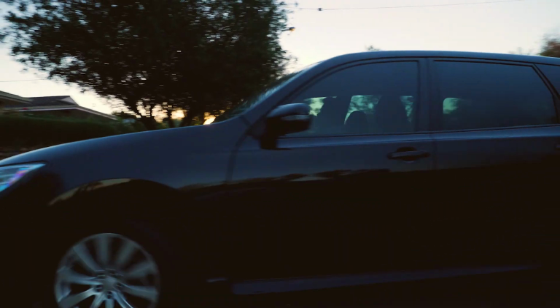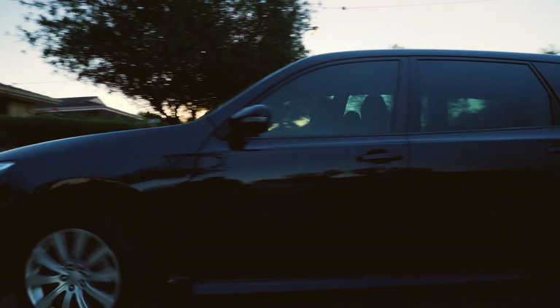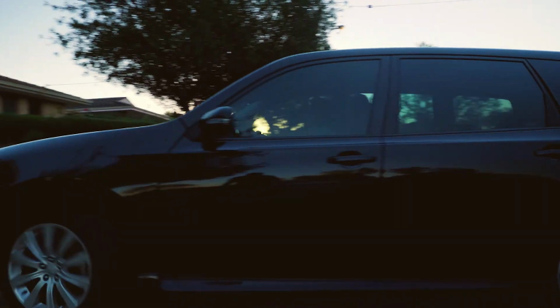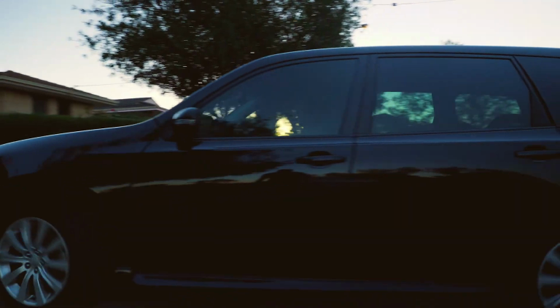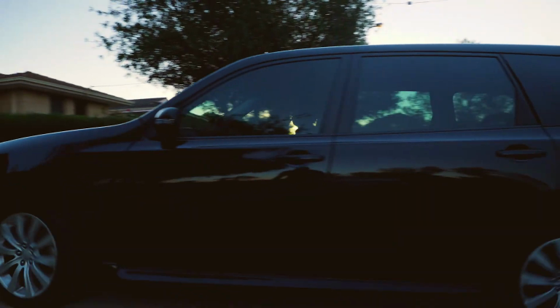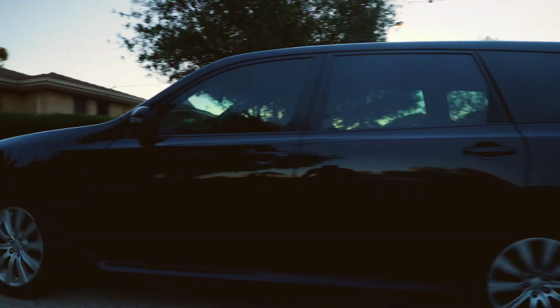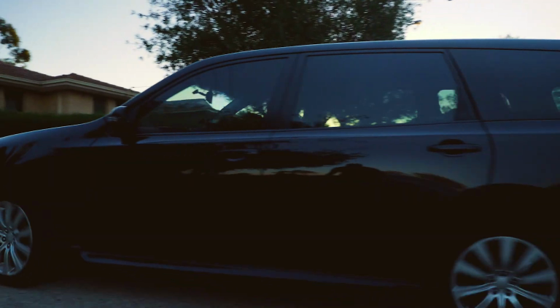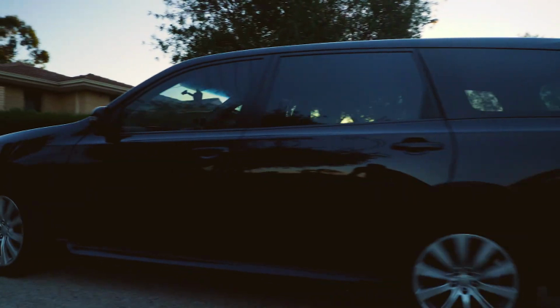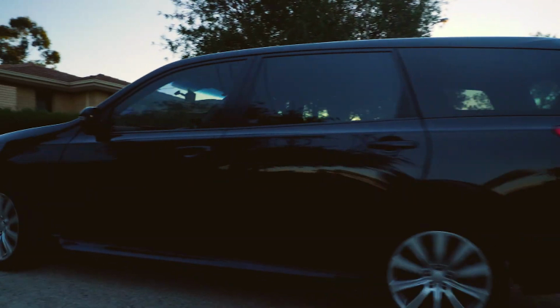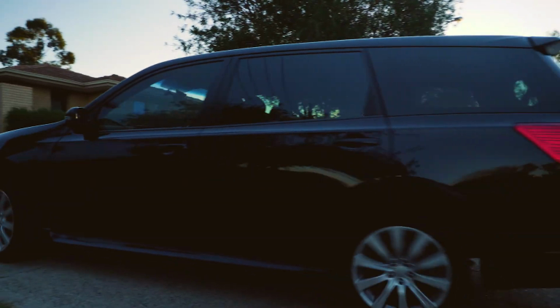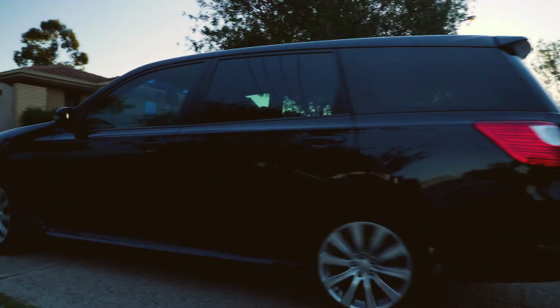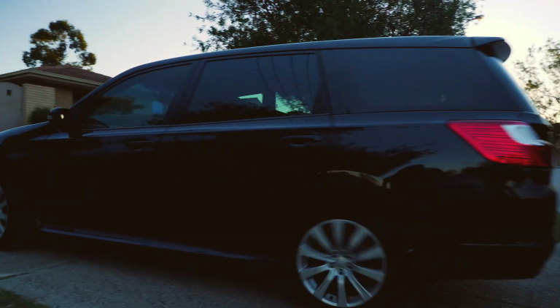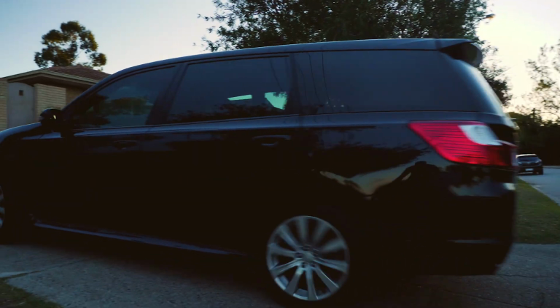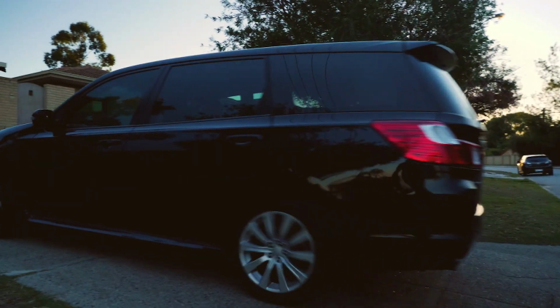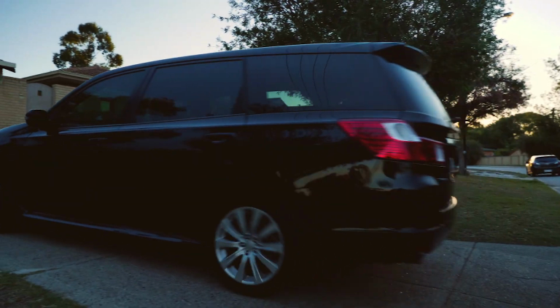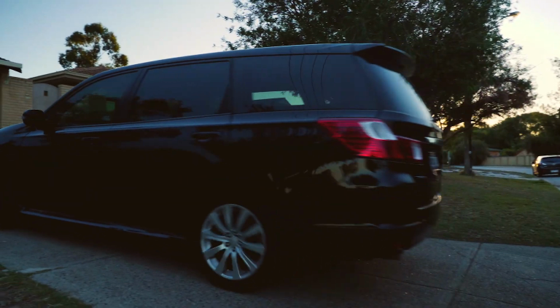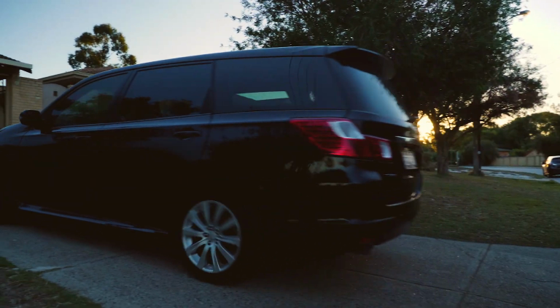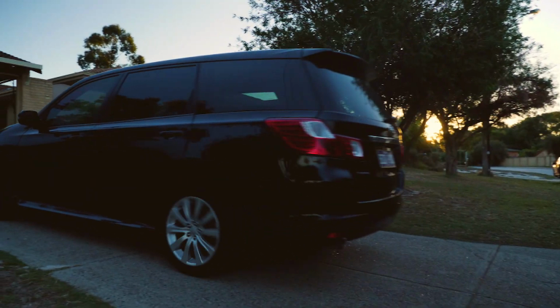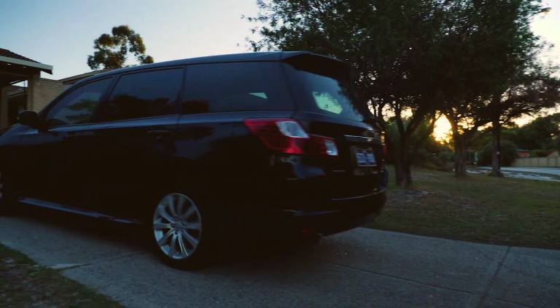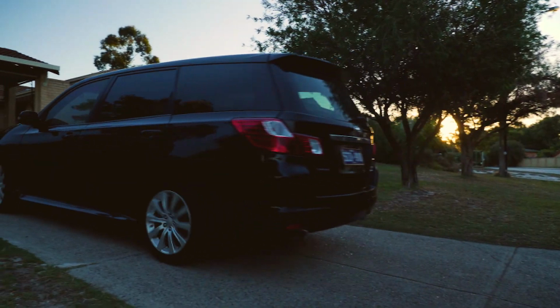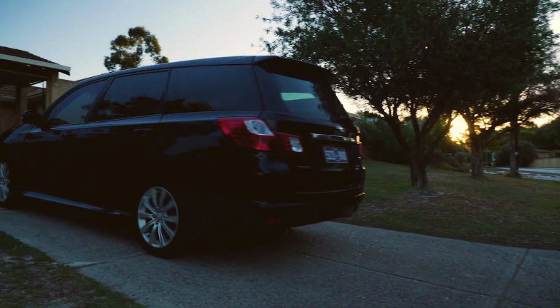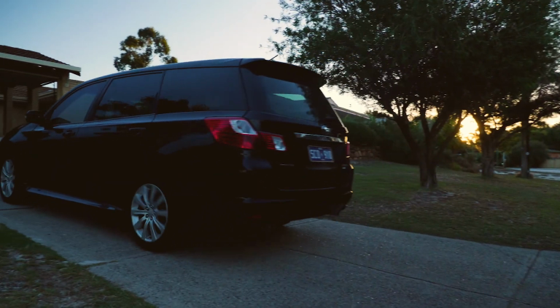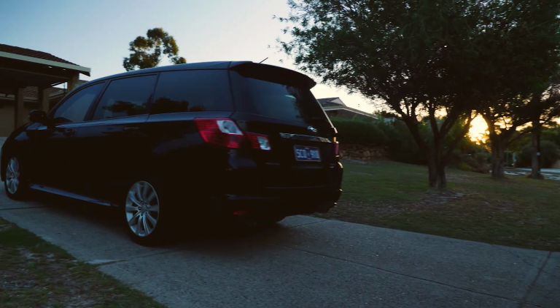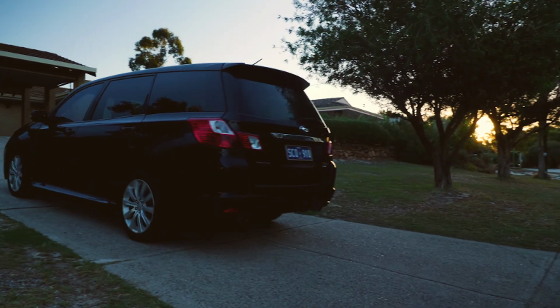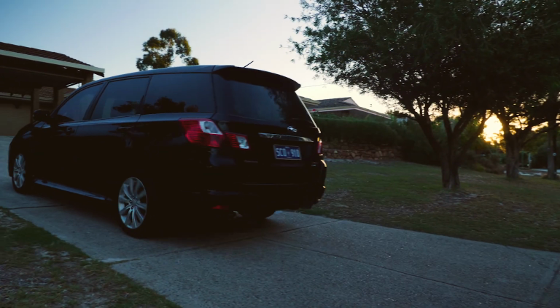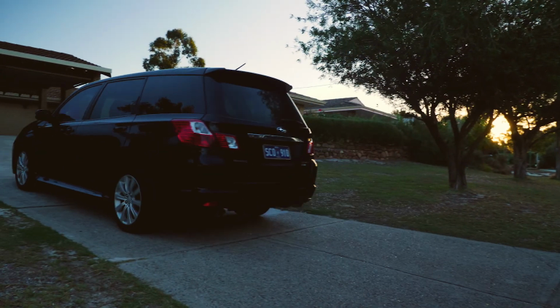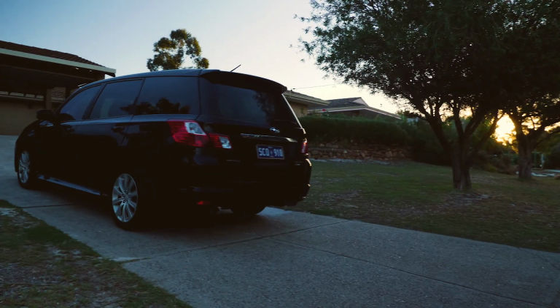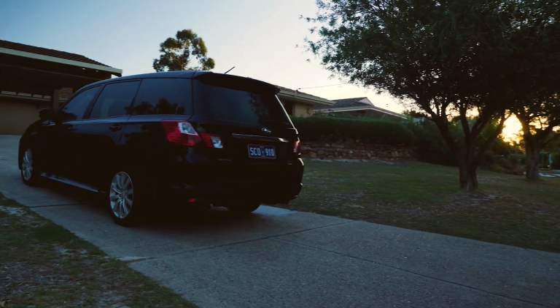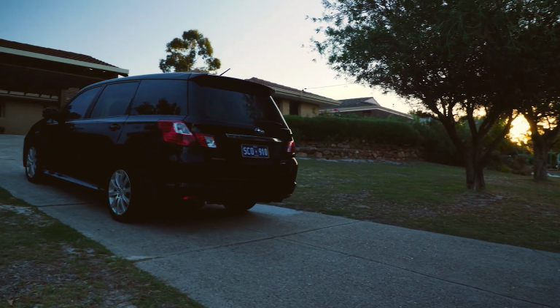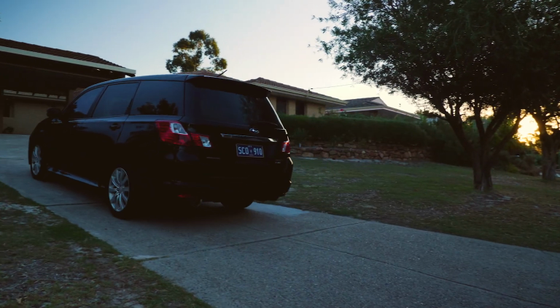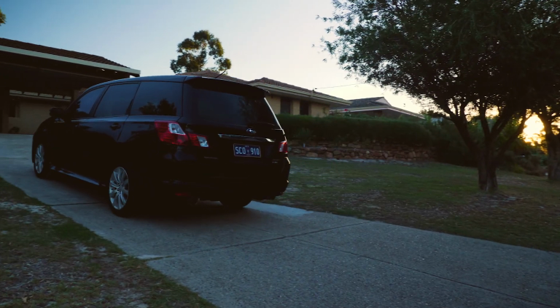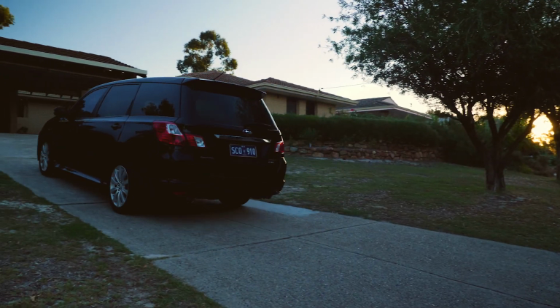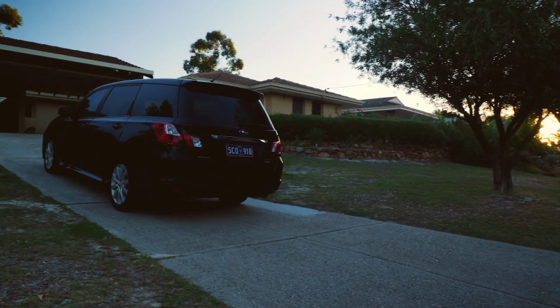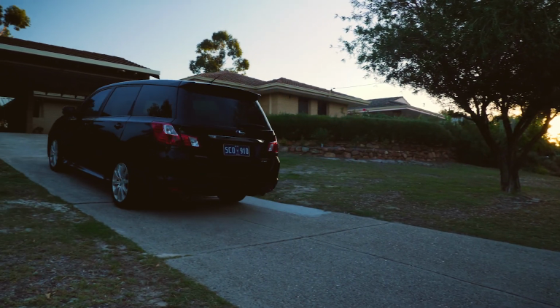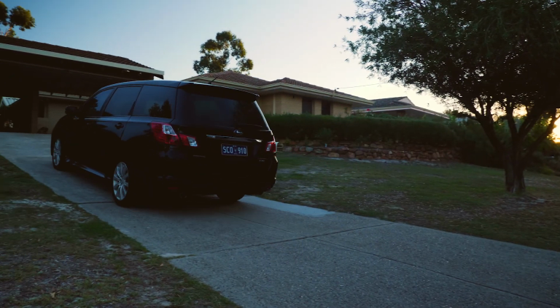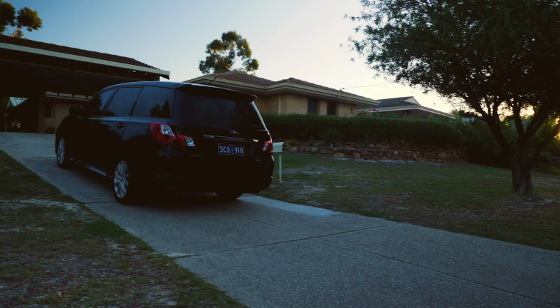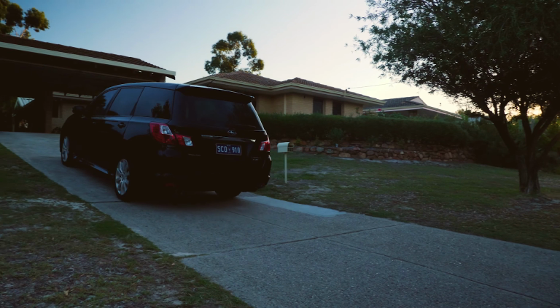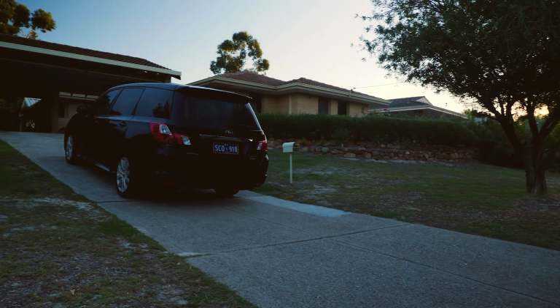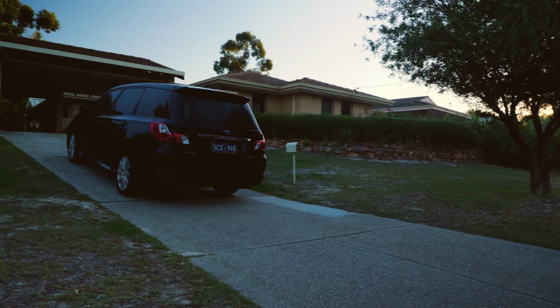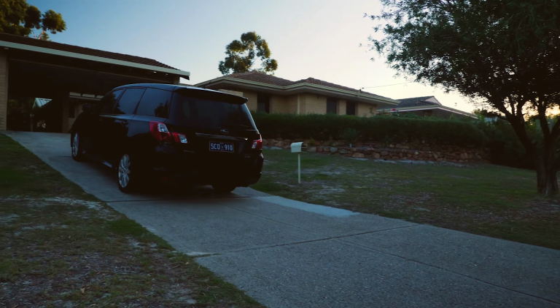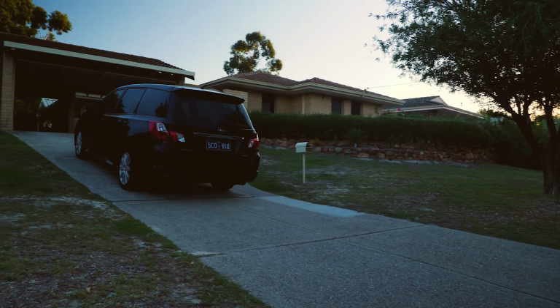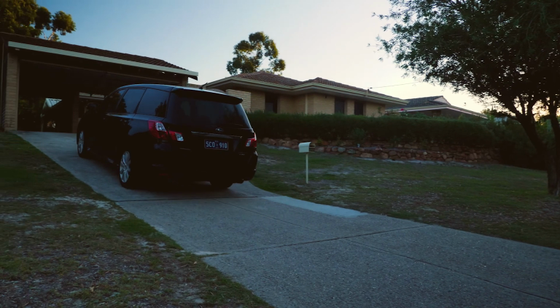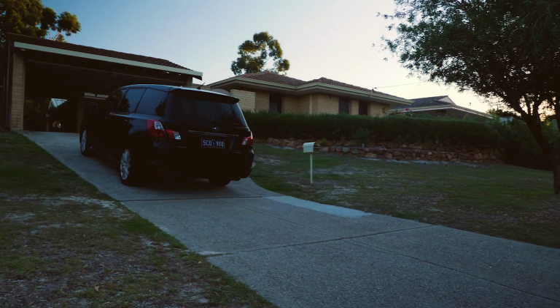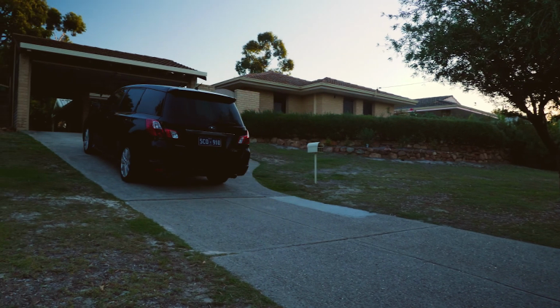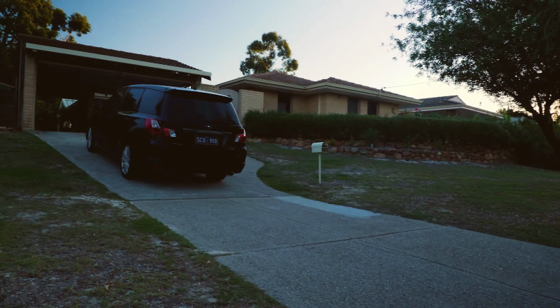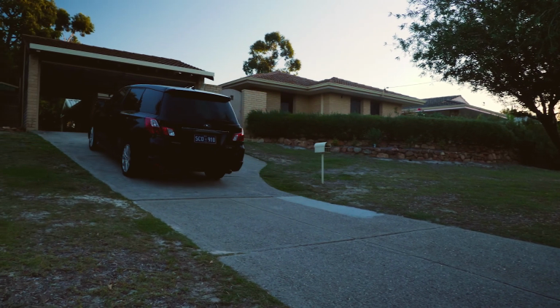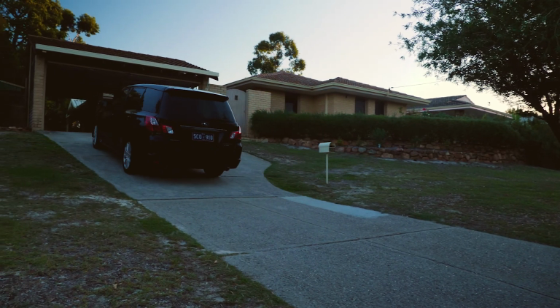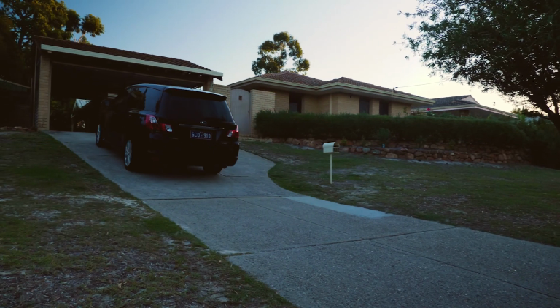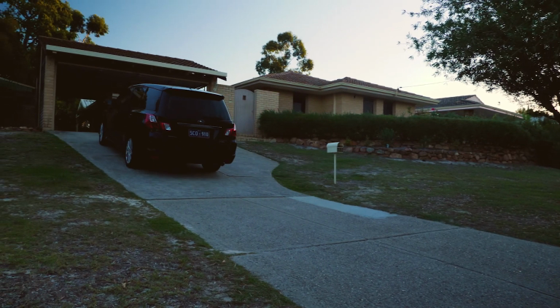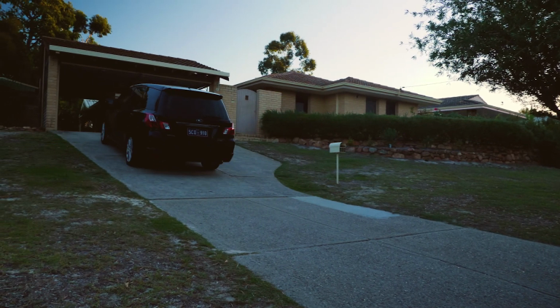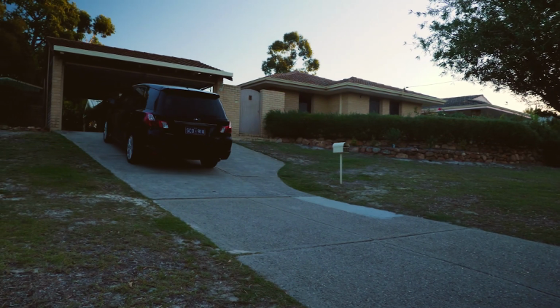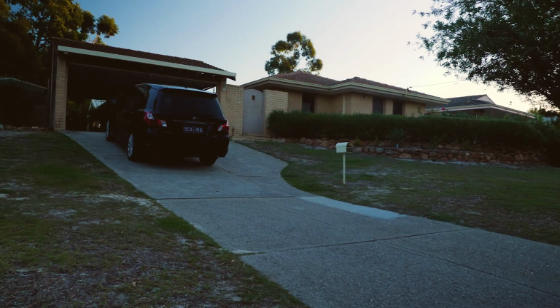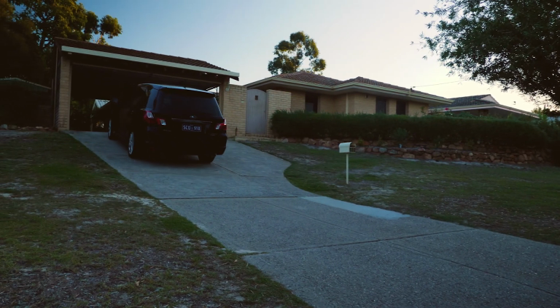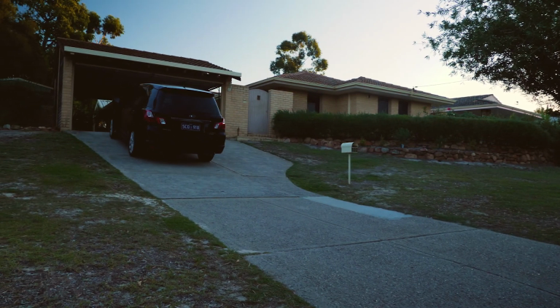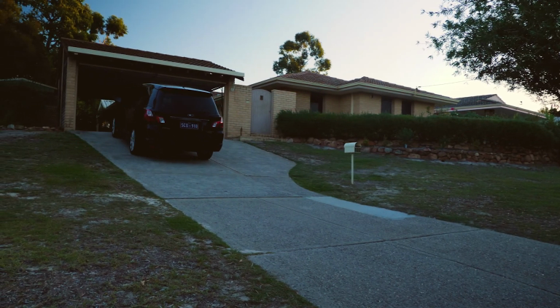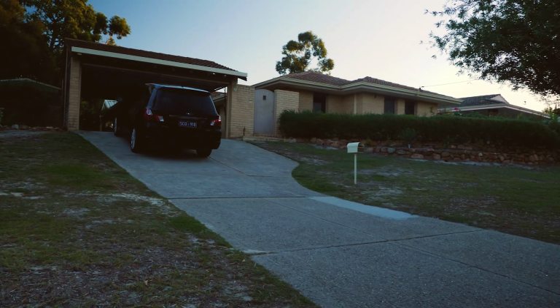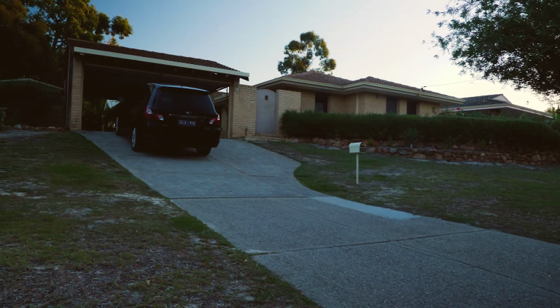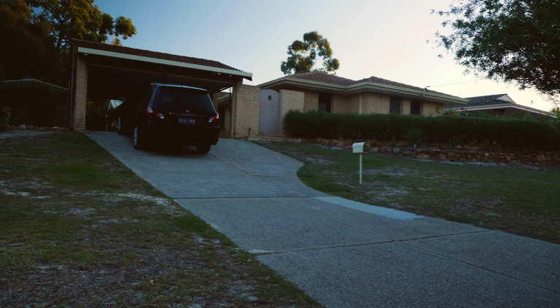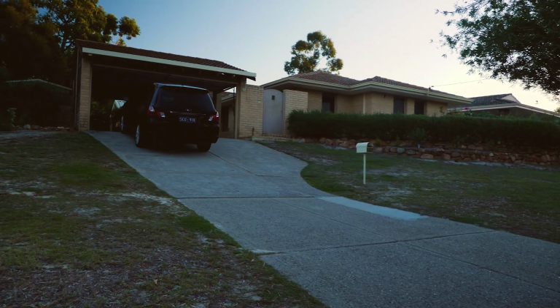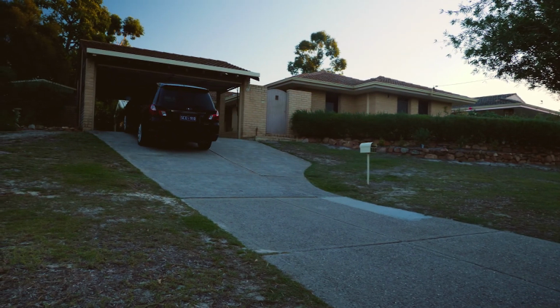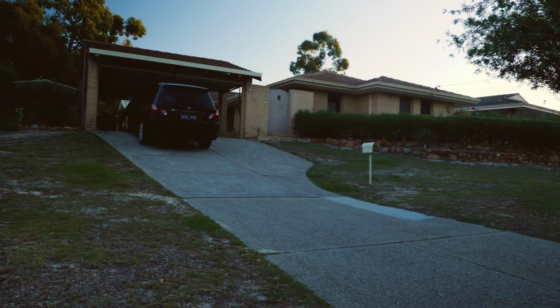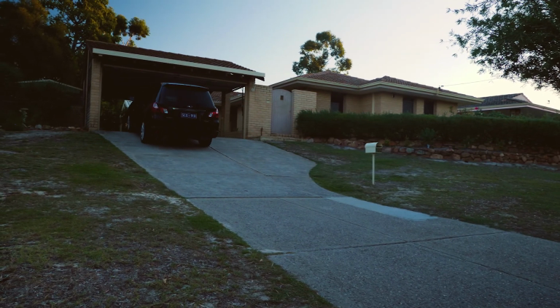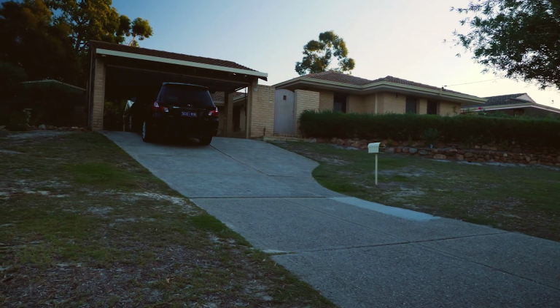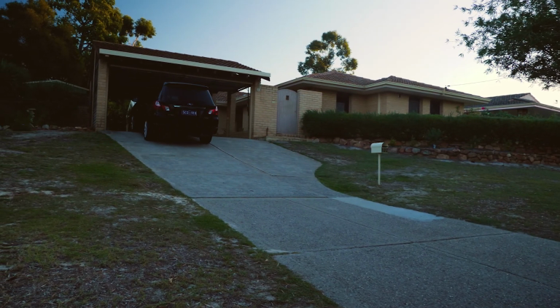With a wide frontage, the double lockup carport allows you to park a boat or caravan — it's just too easy.